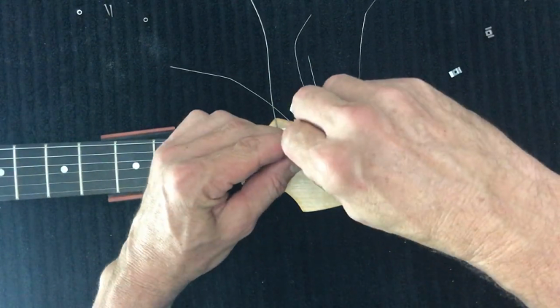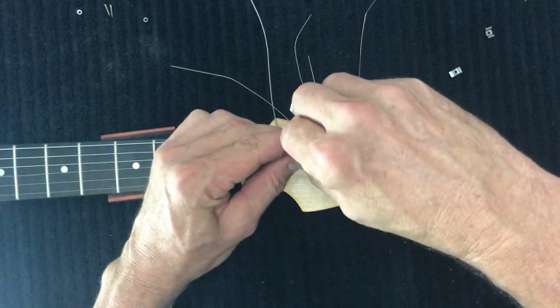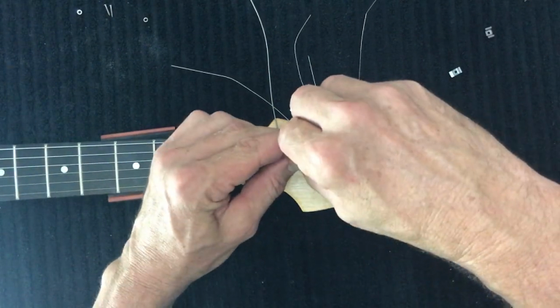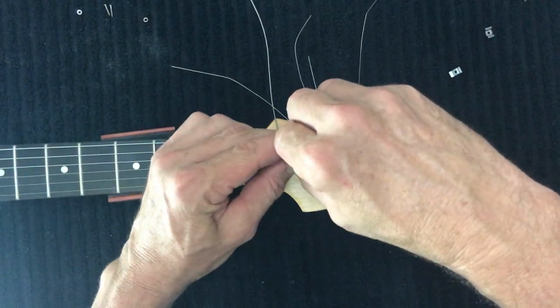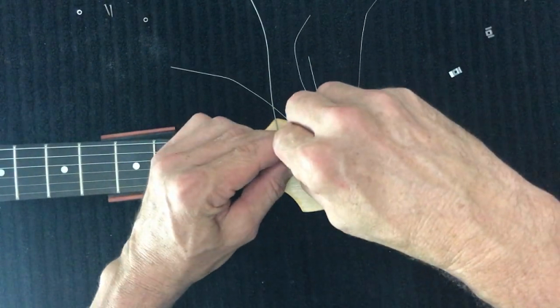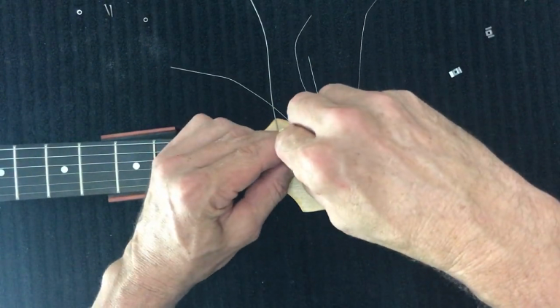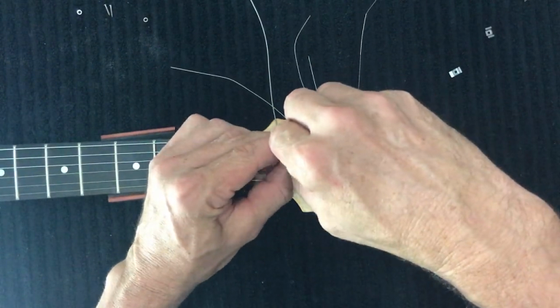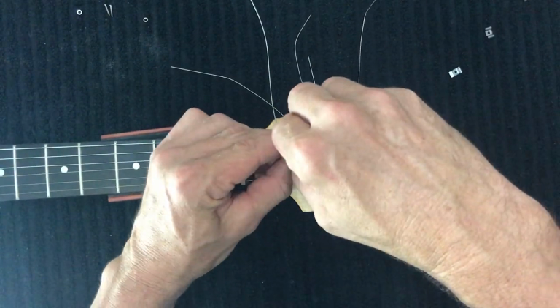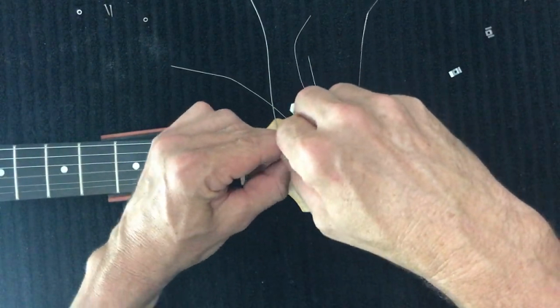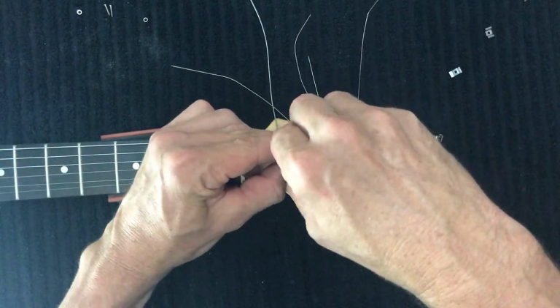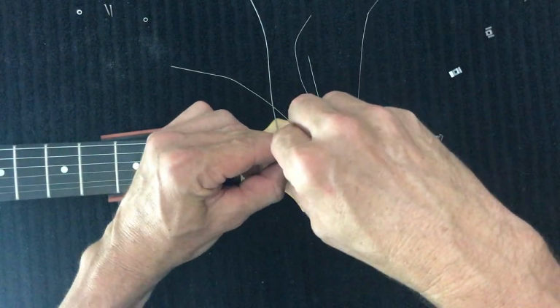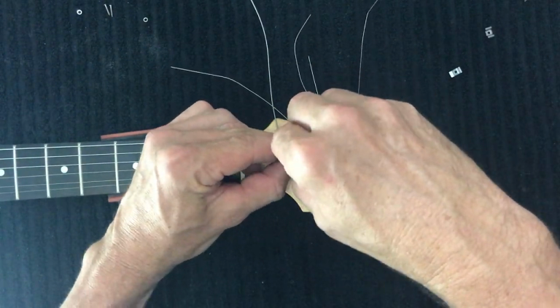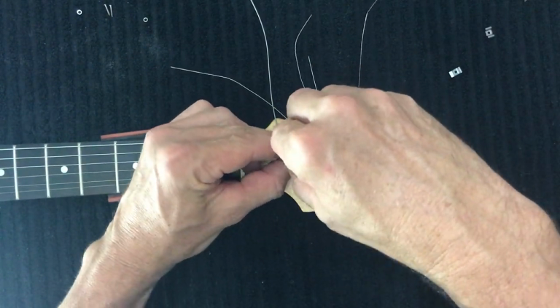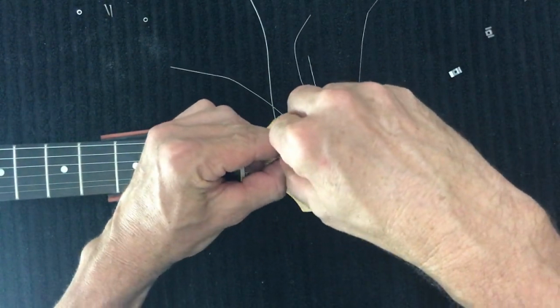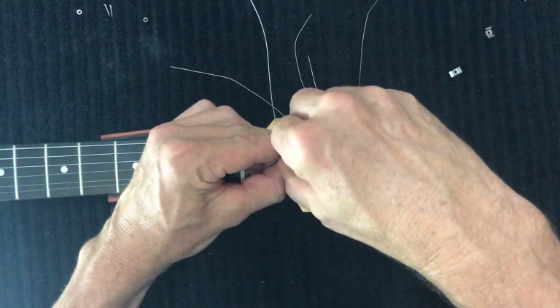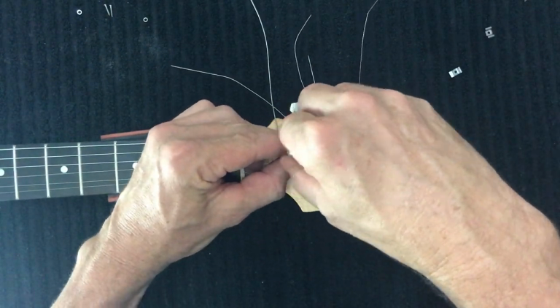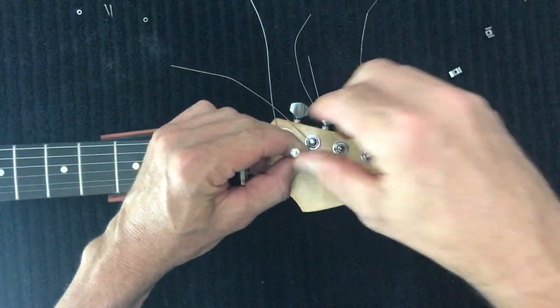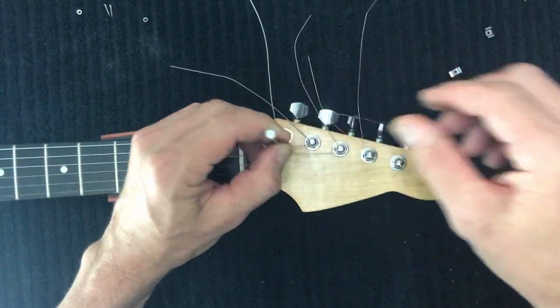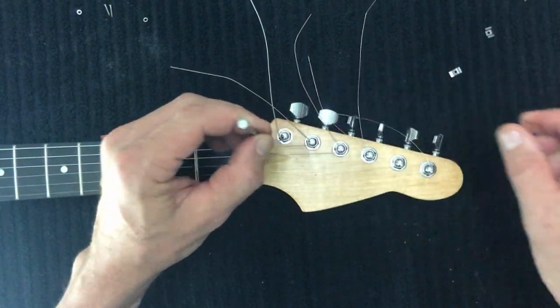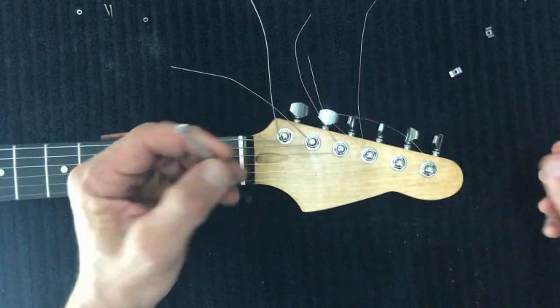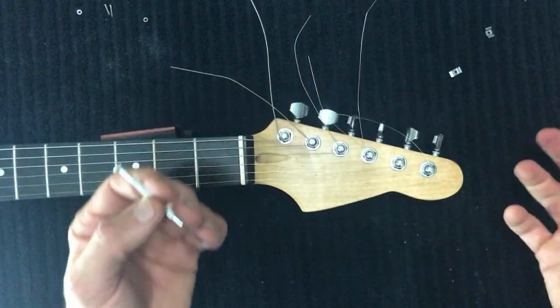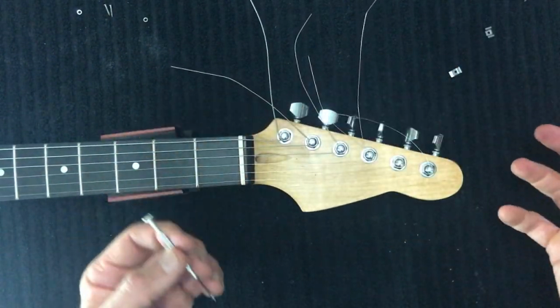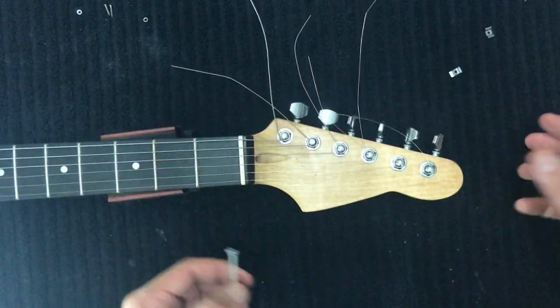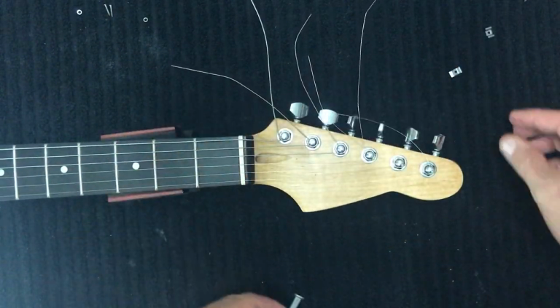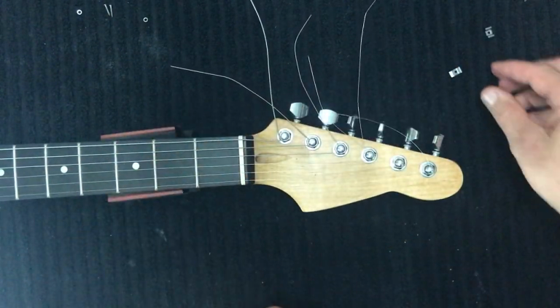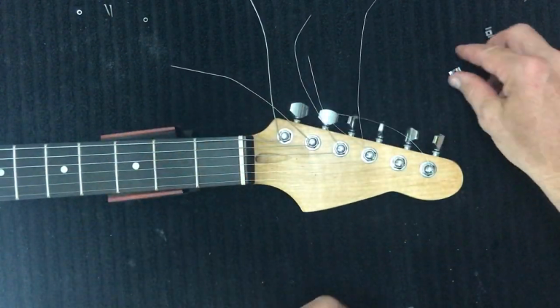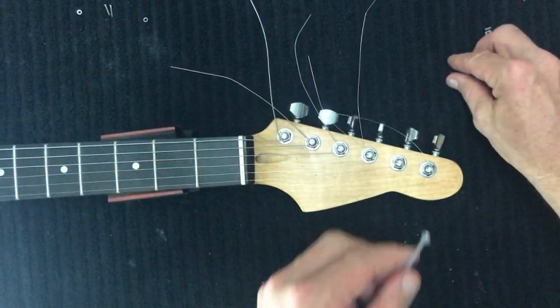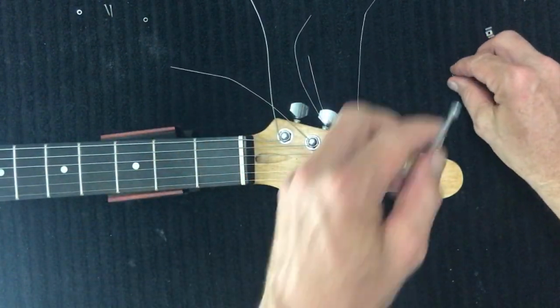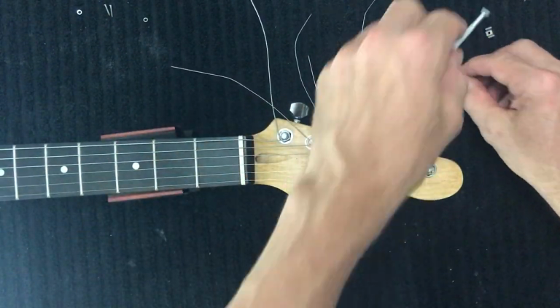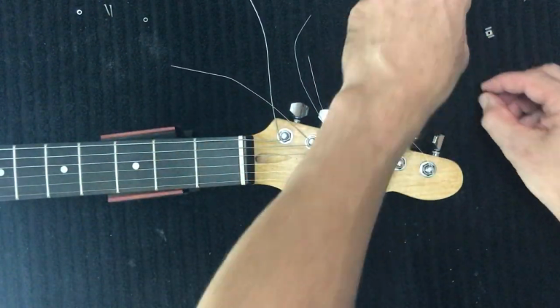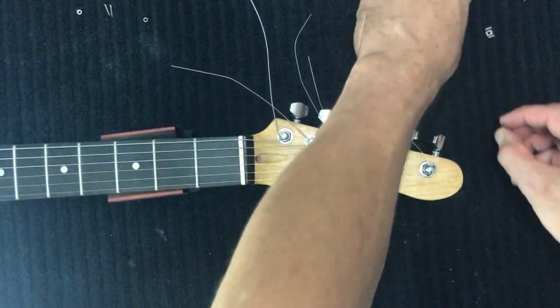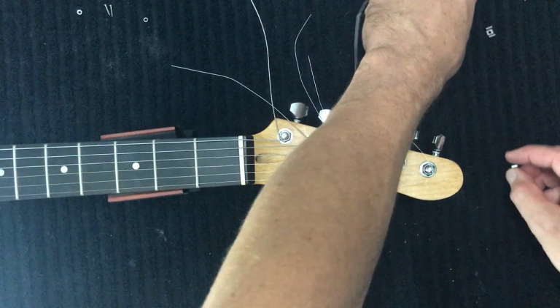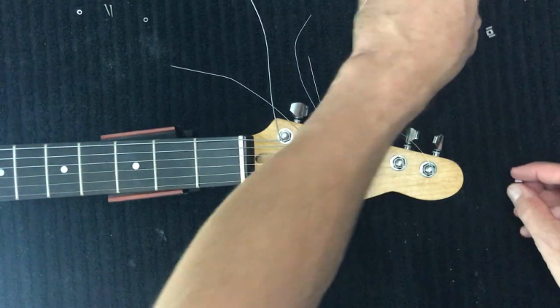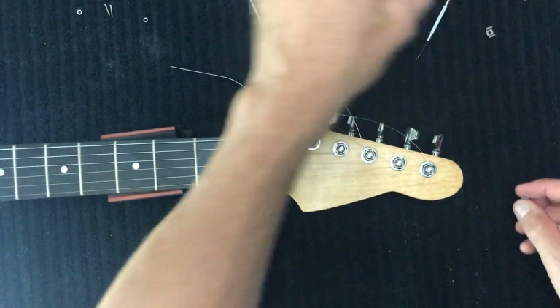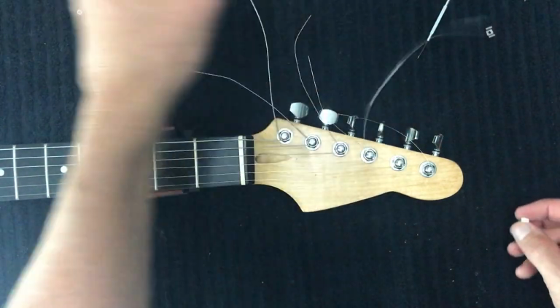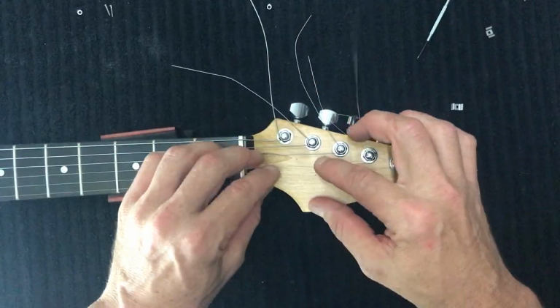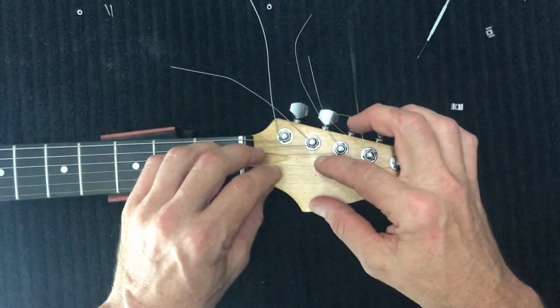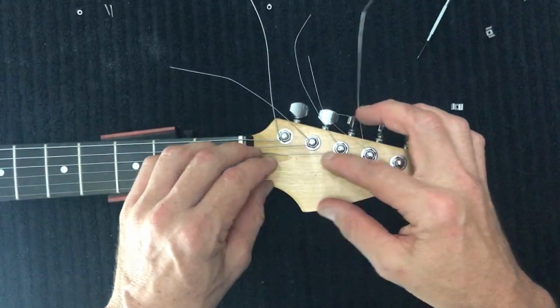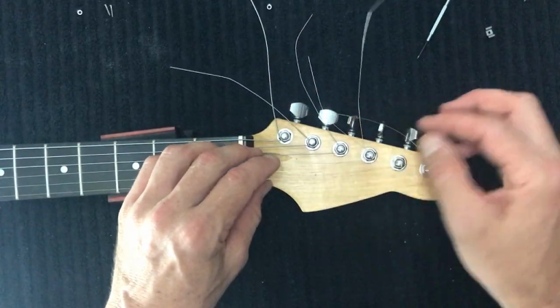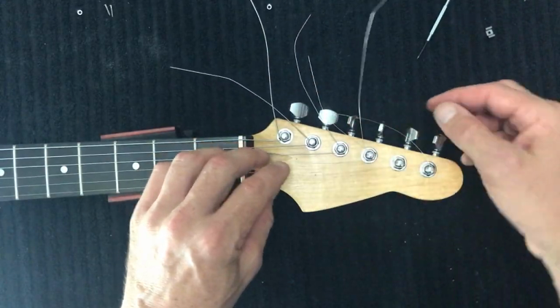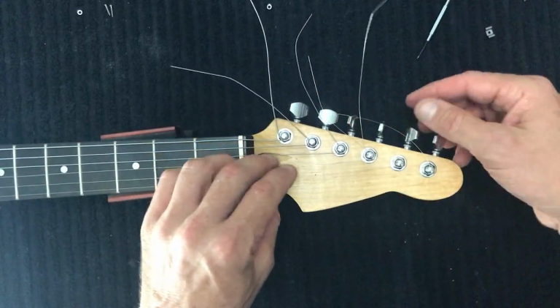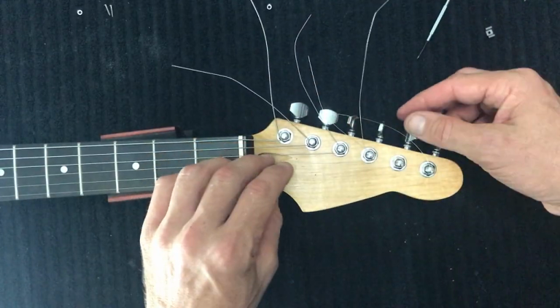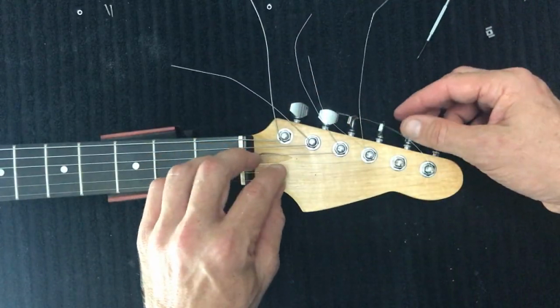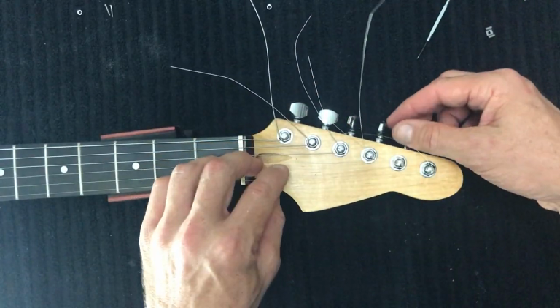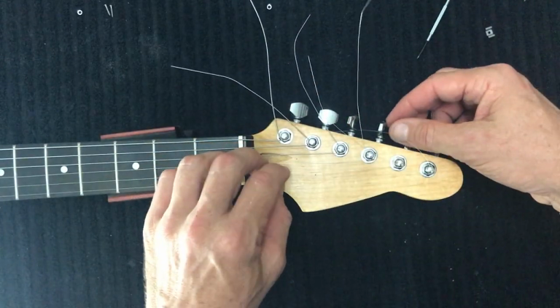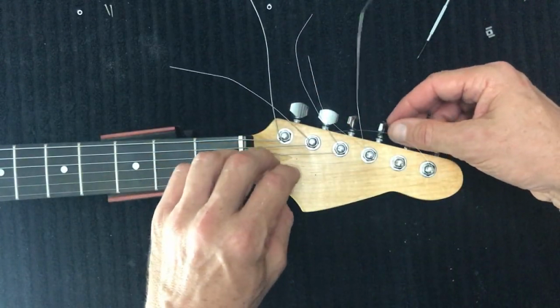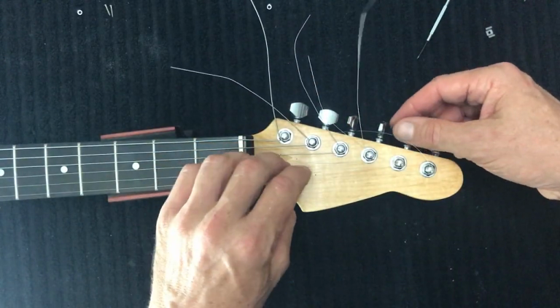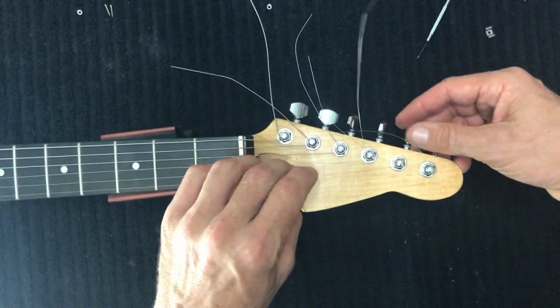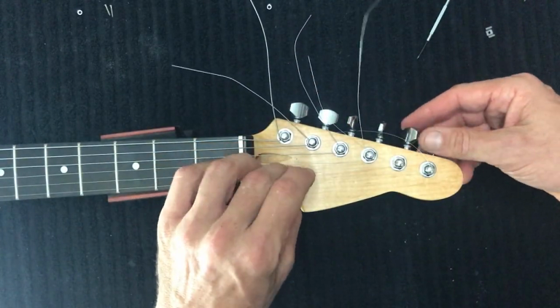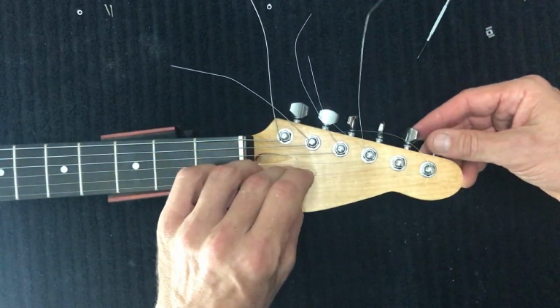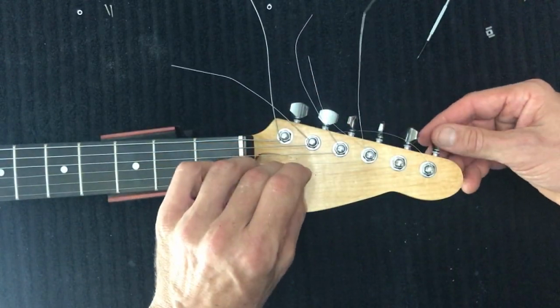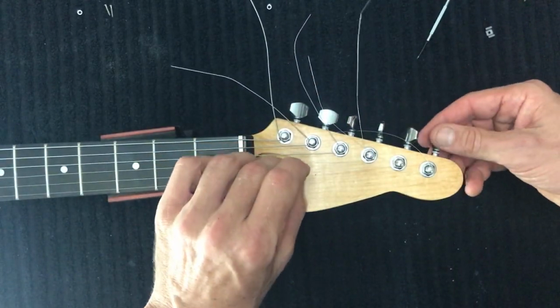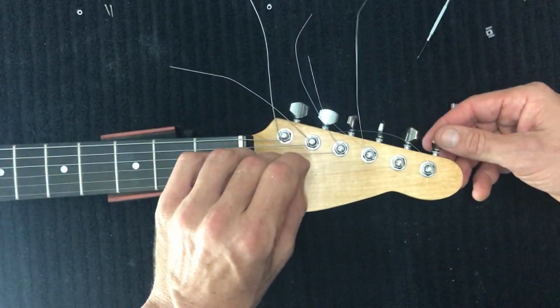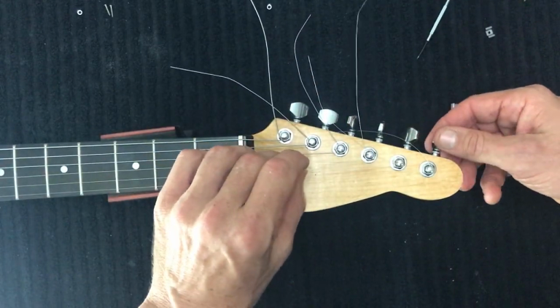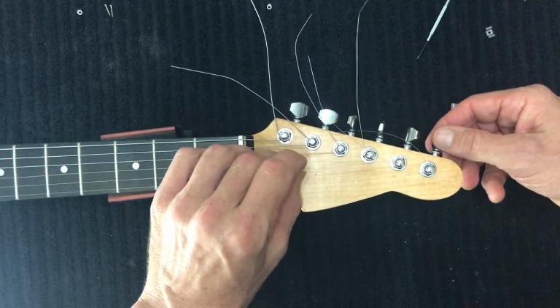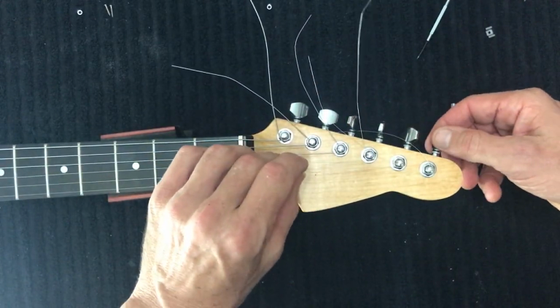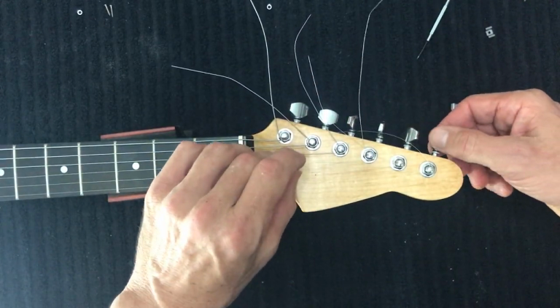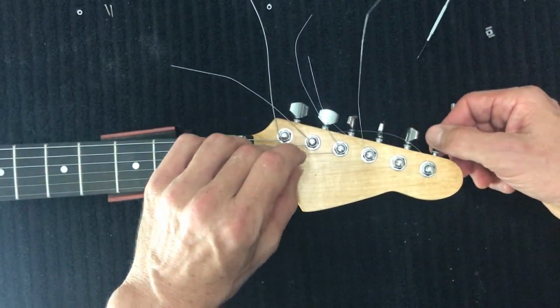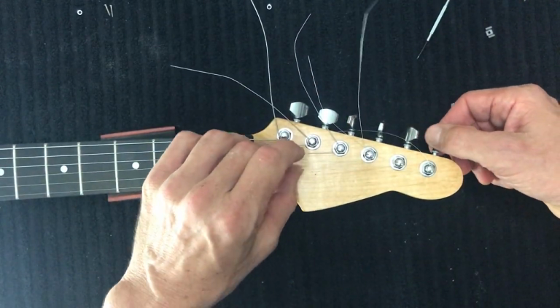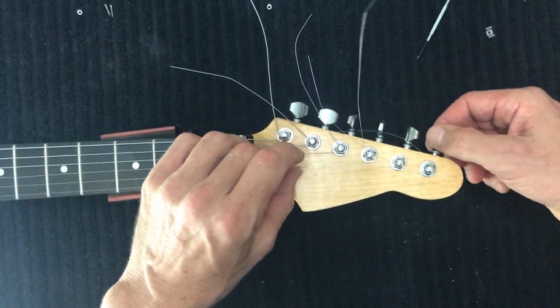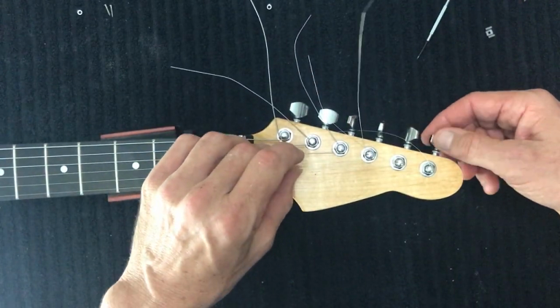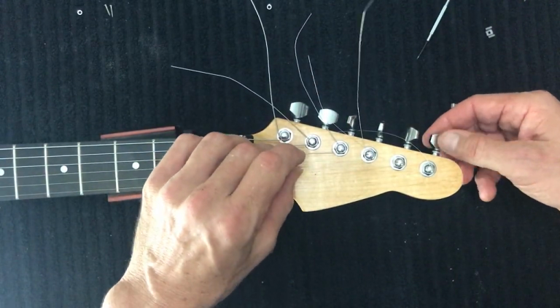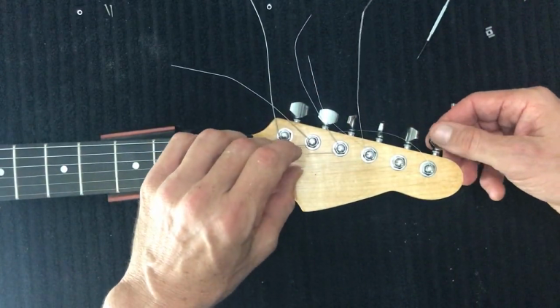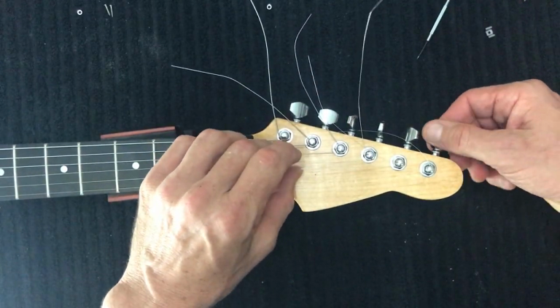This is also why I had the strings on the guitar — so we can line up the string trees correctly. From there, loosen off those strings so they don't get in the way.